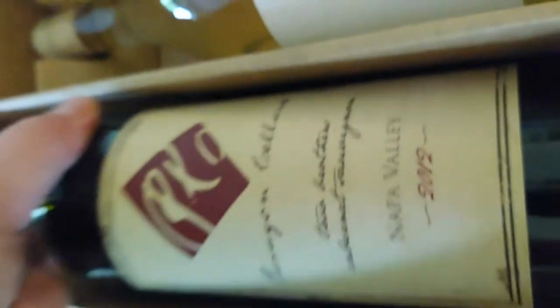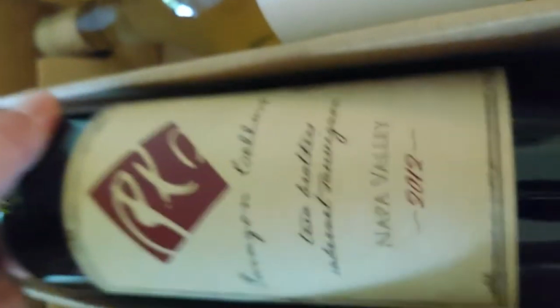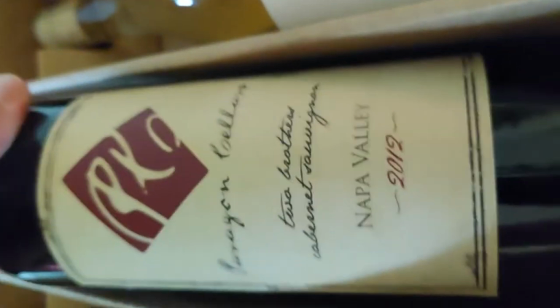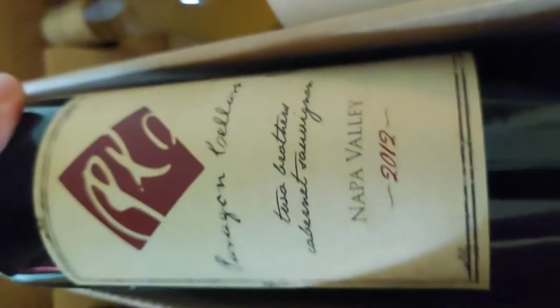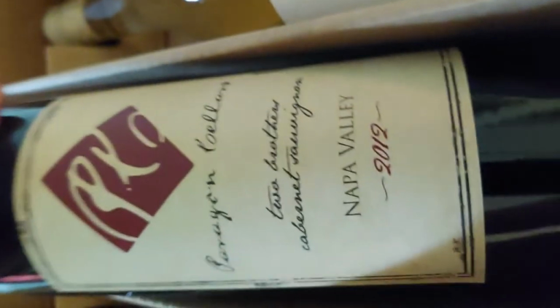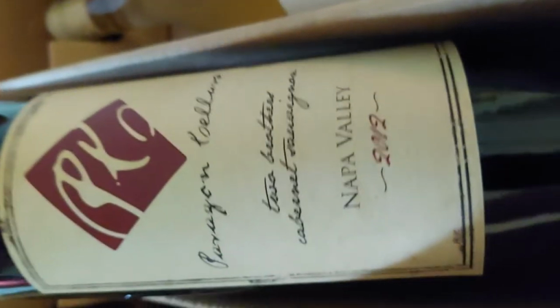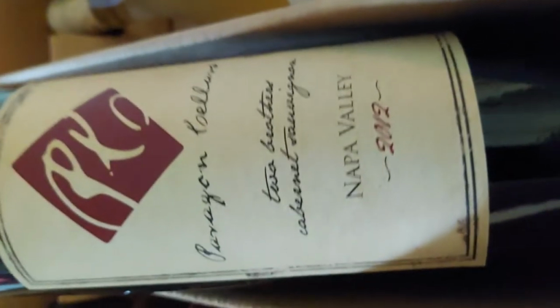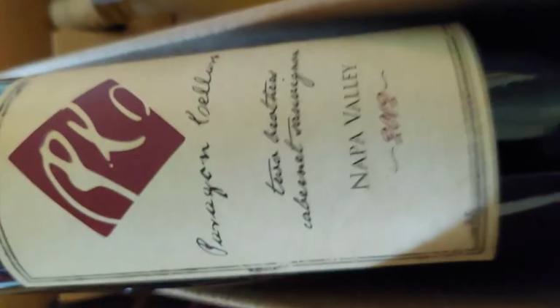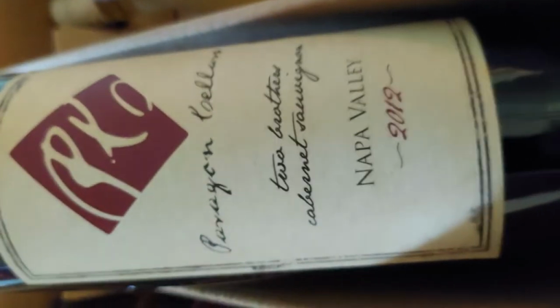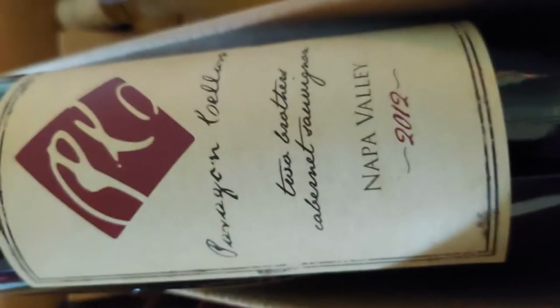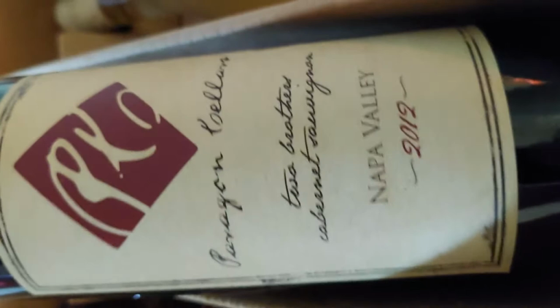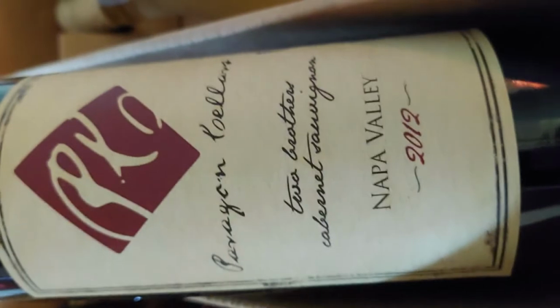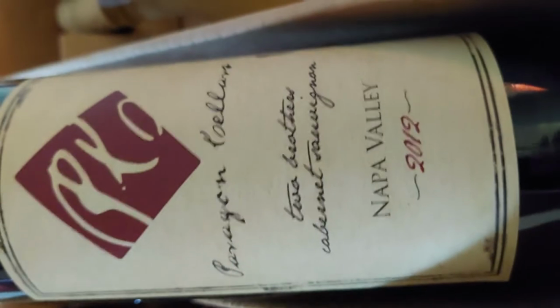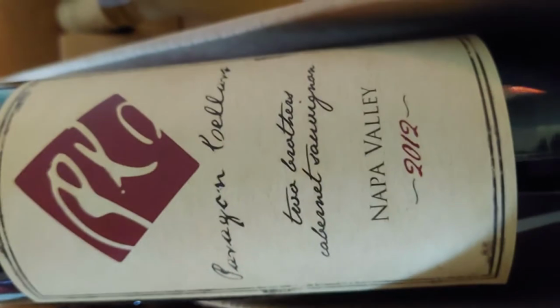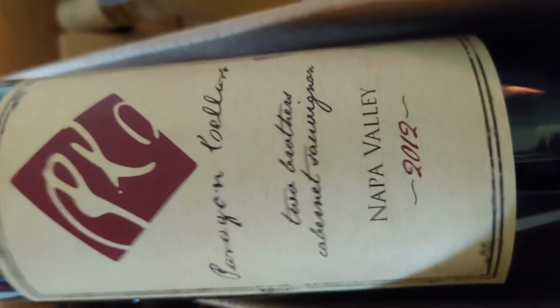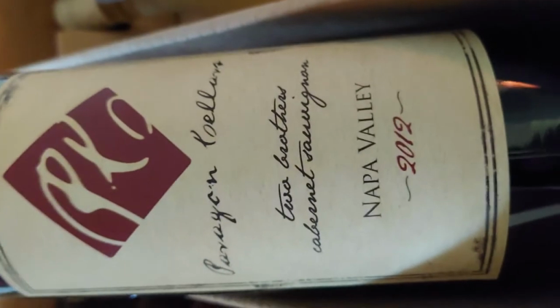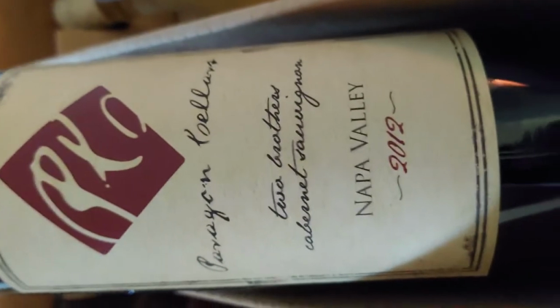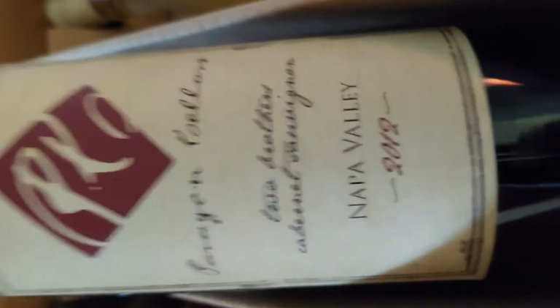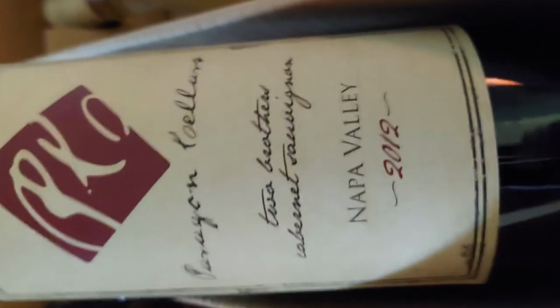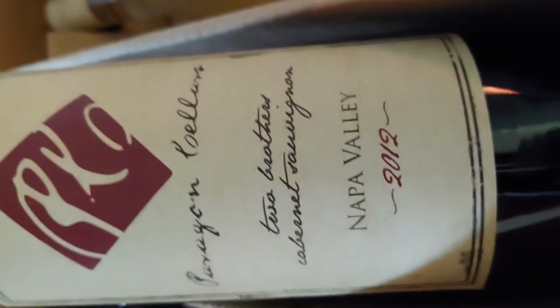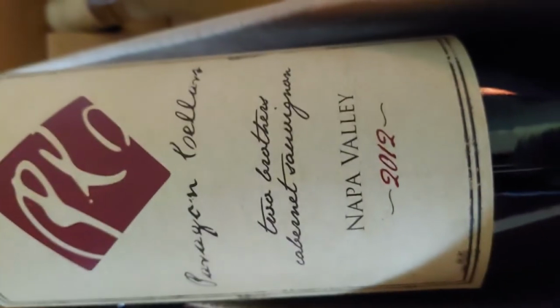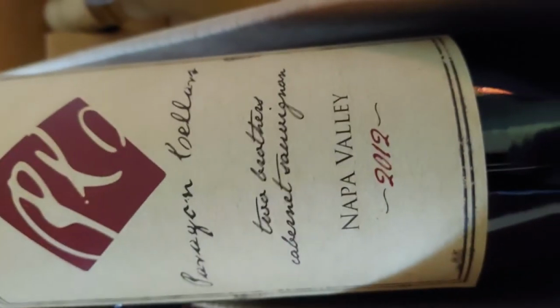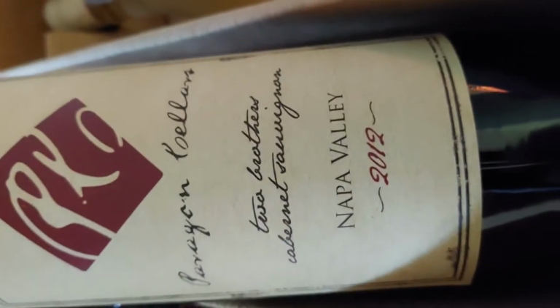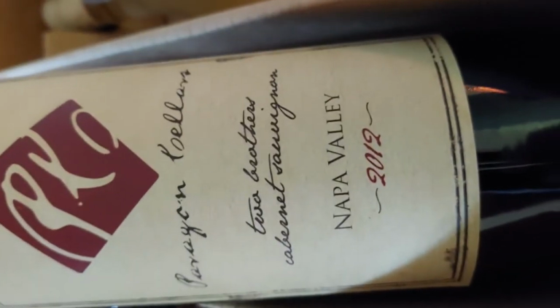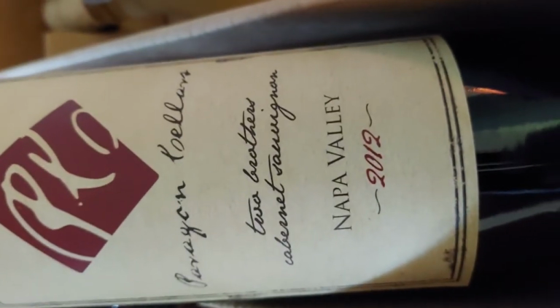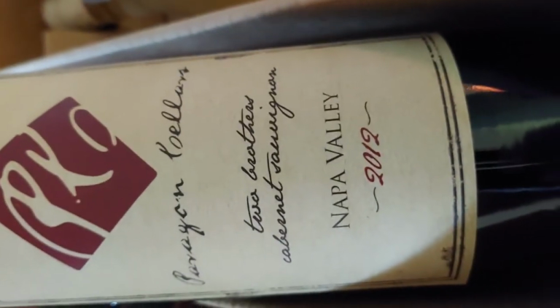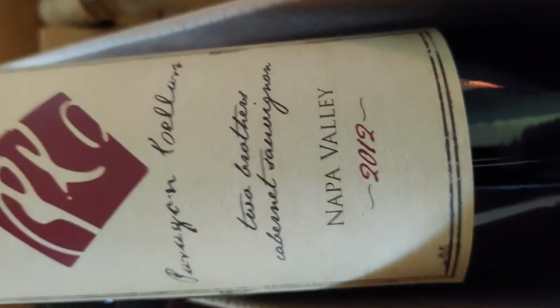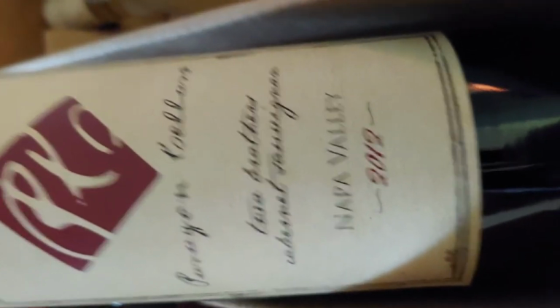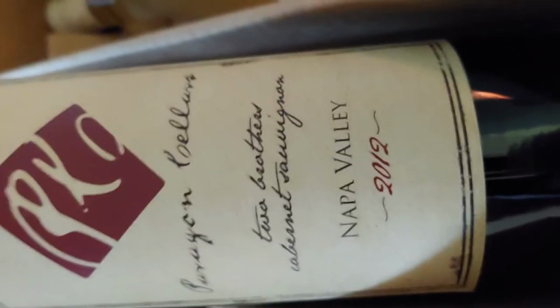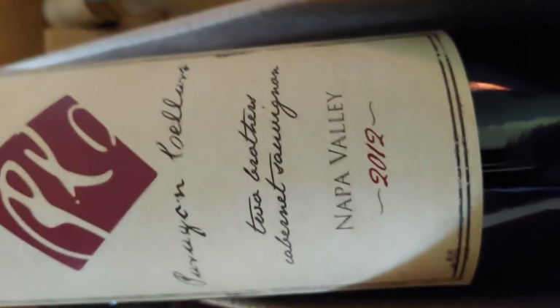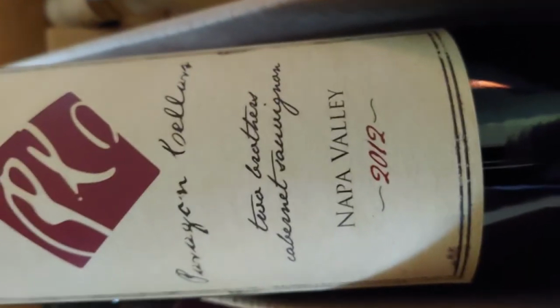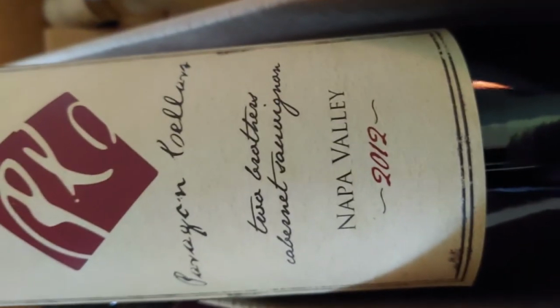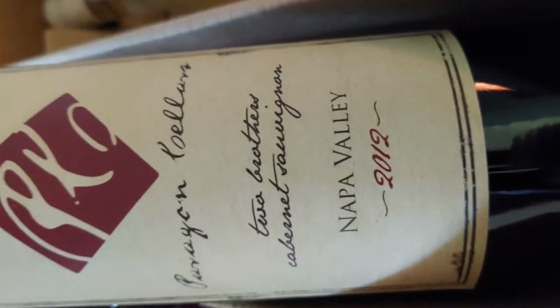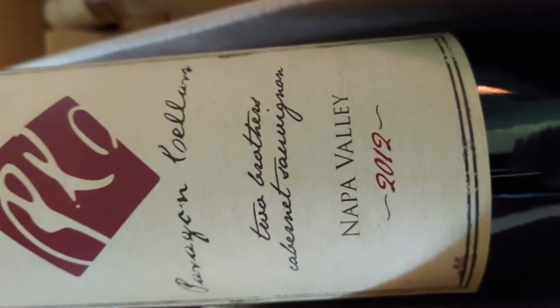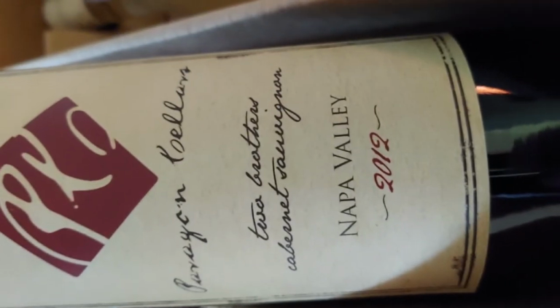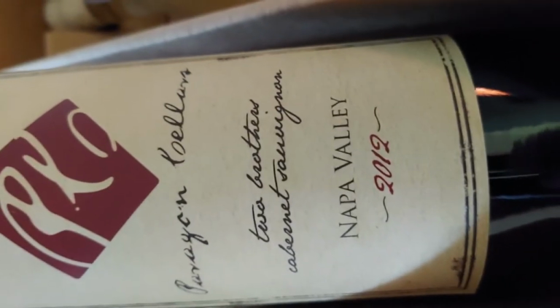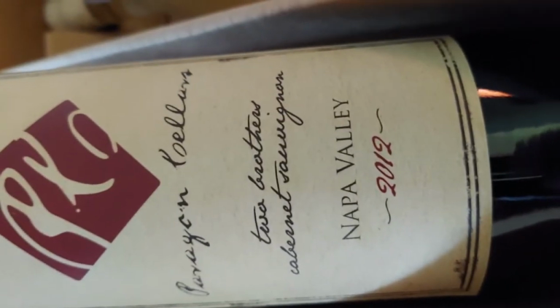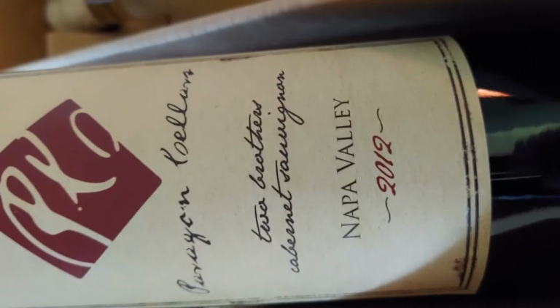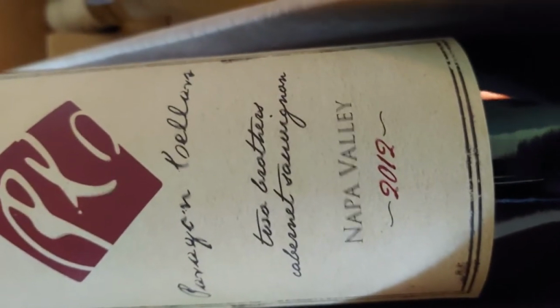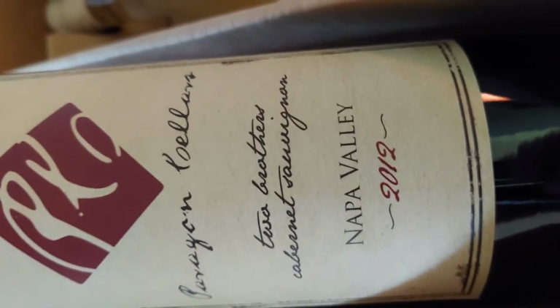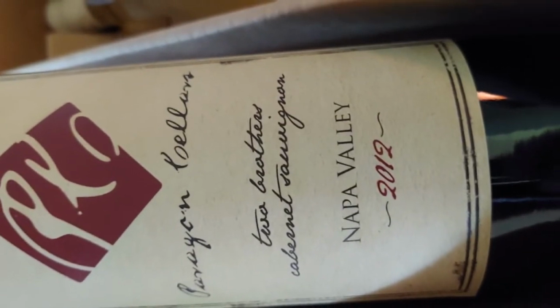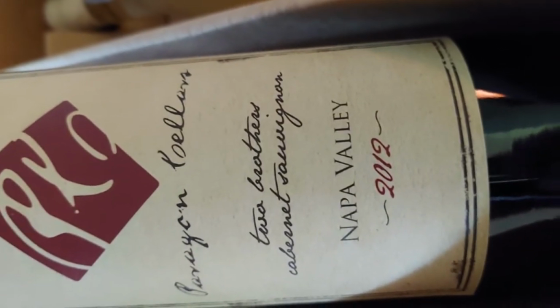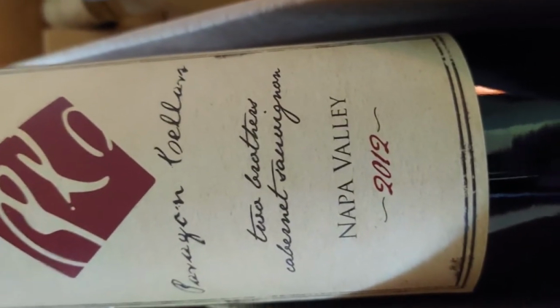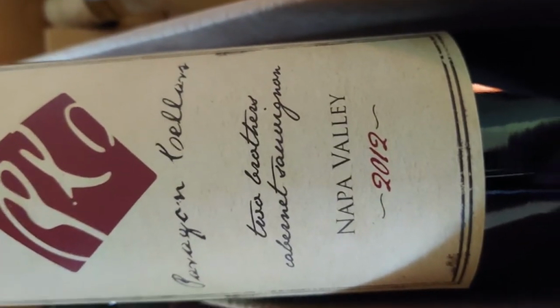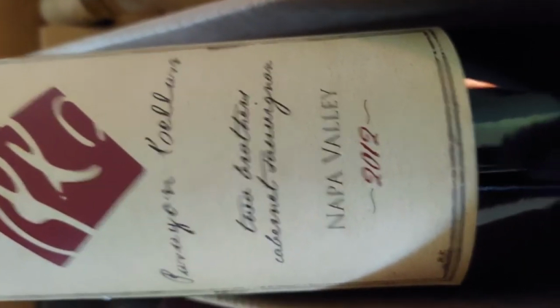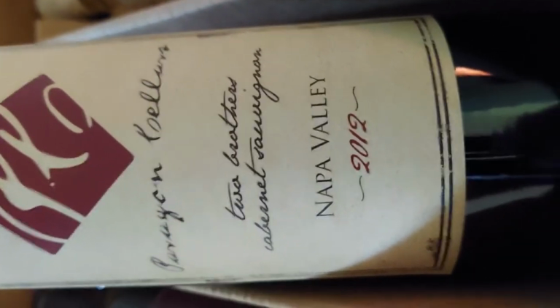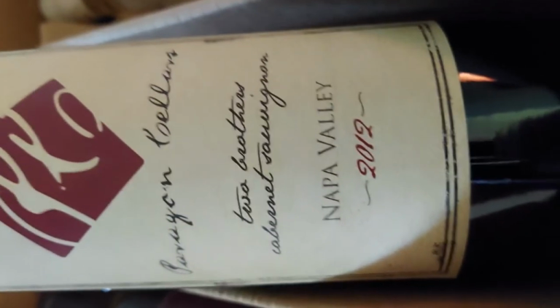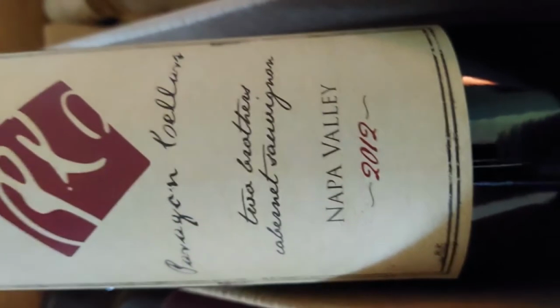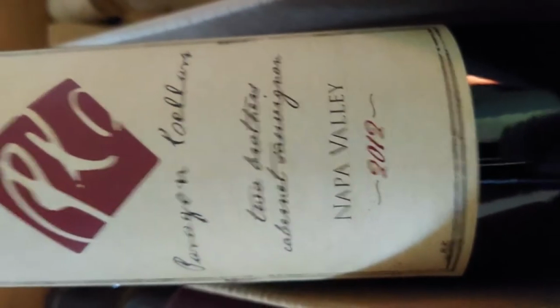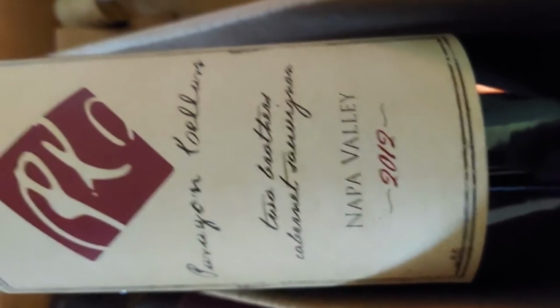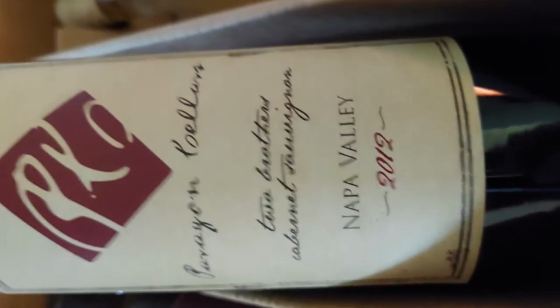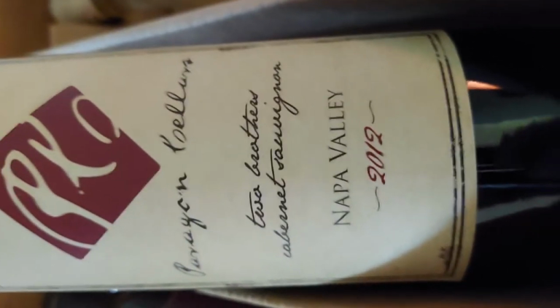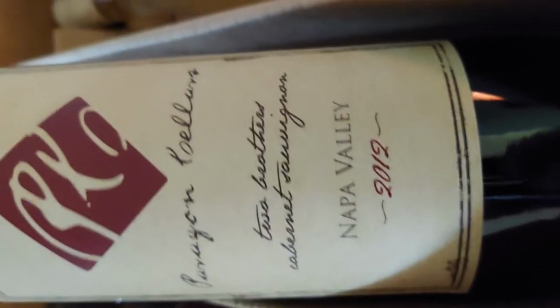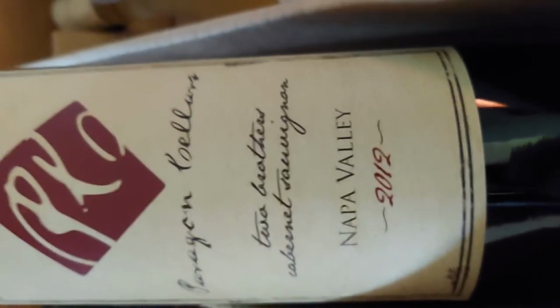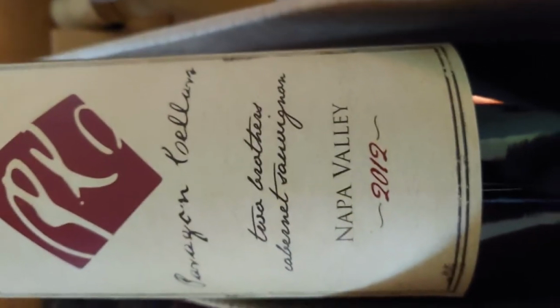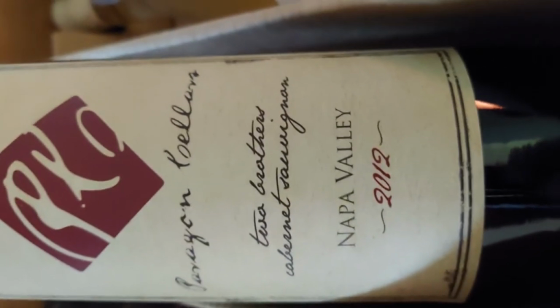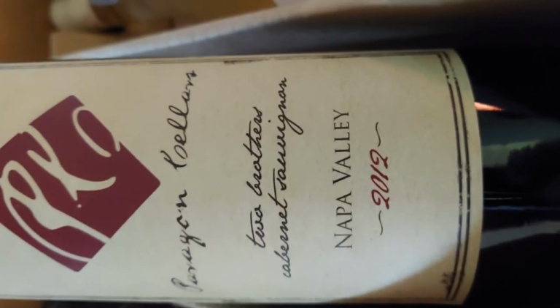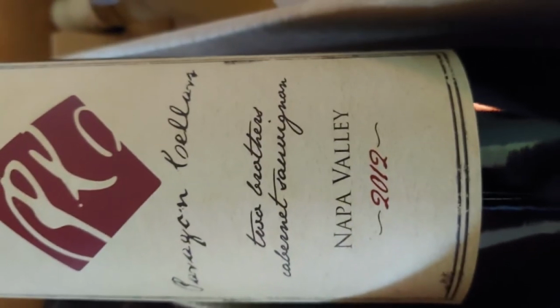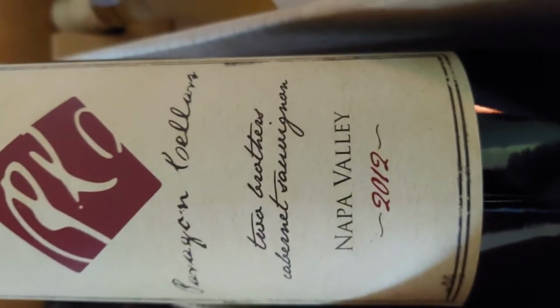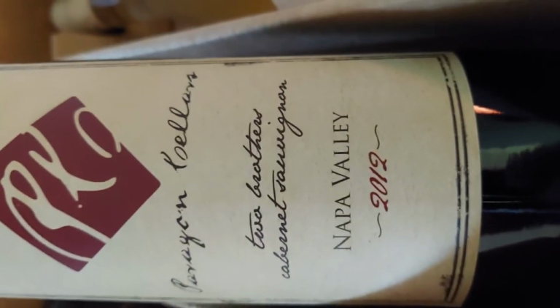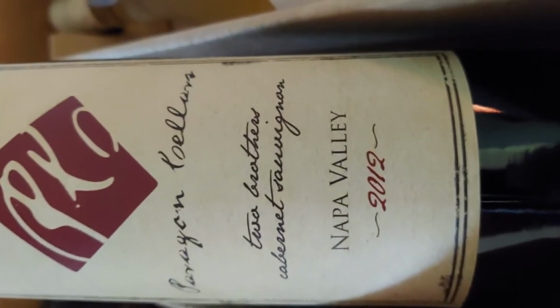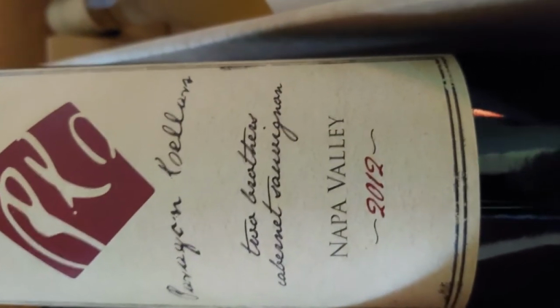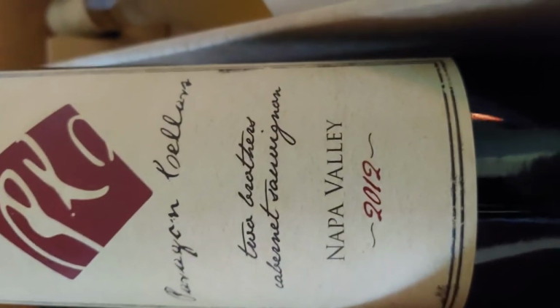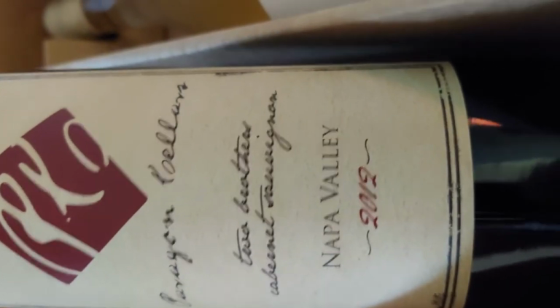Moving on, we've got a Paragon Sellers Two Brothers Cabernet Sauvignon from Napa Valley, 2012.